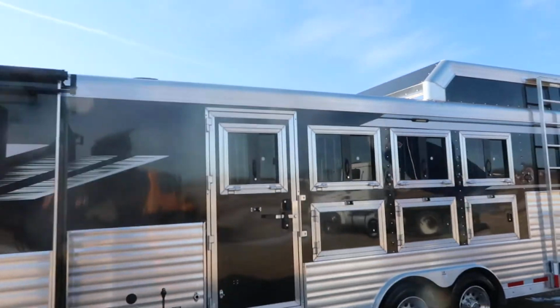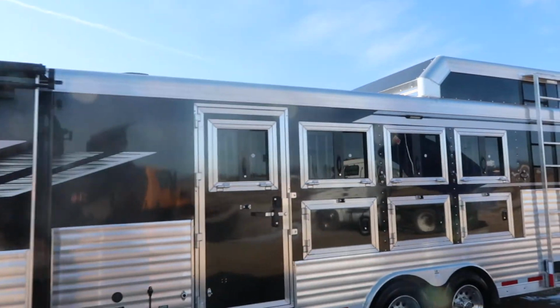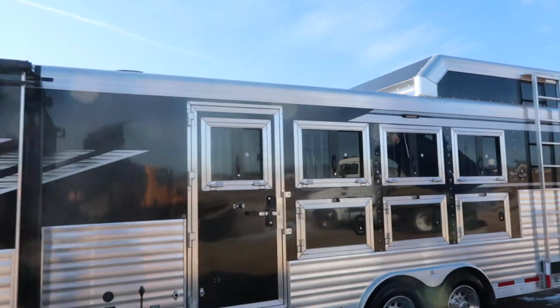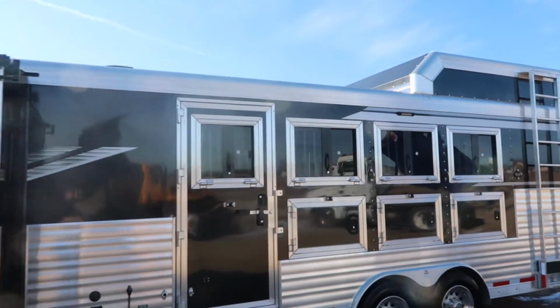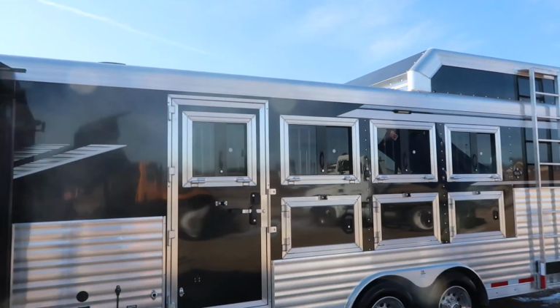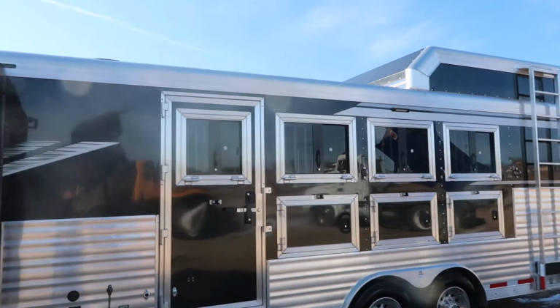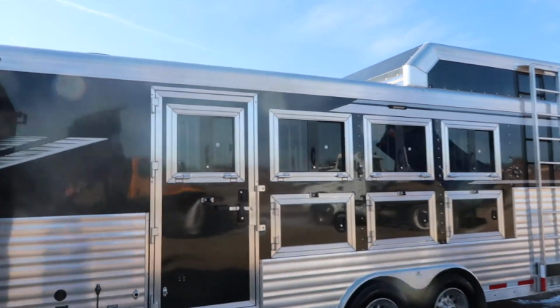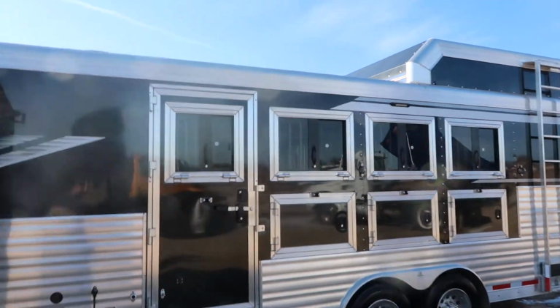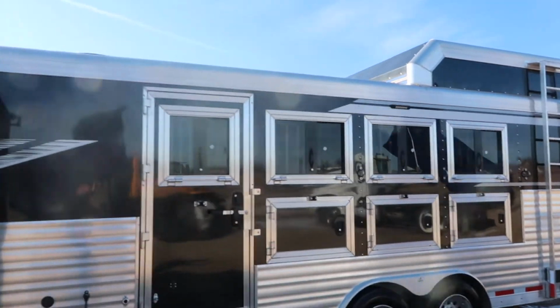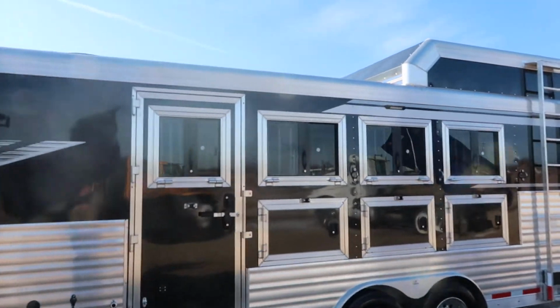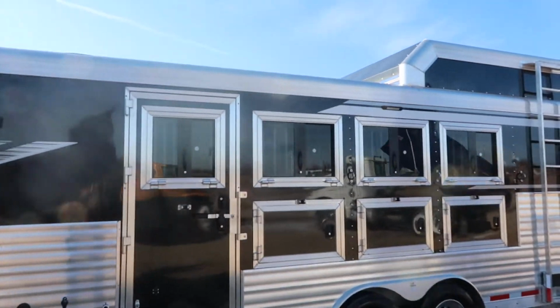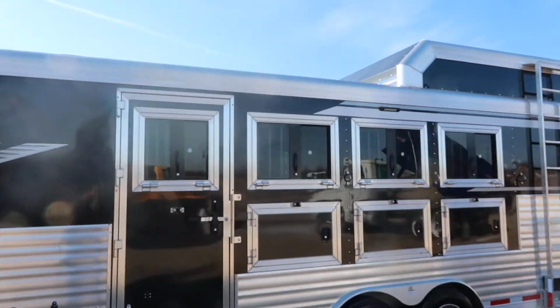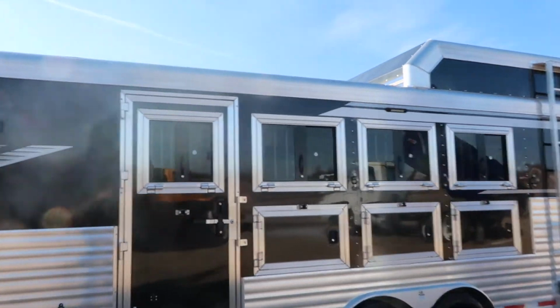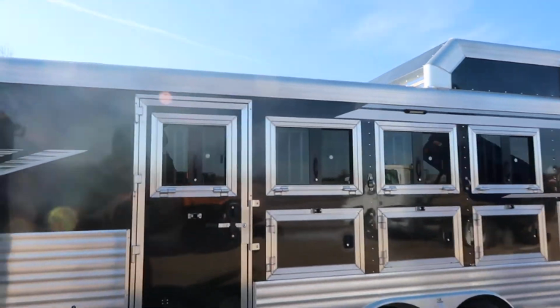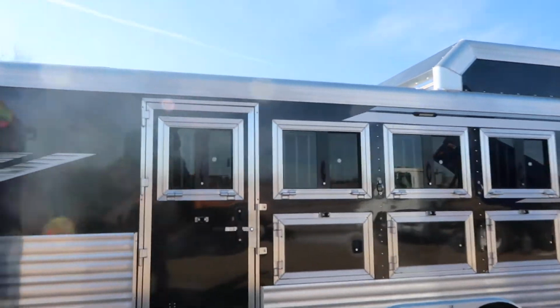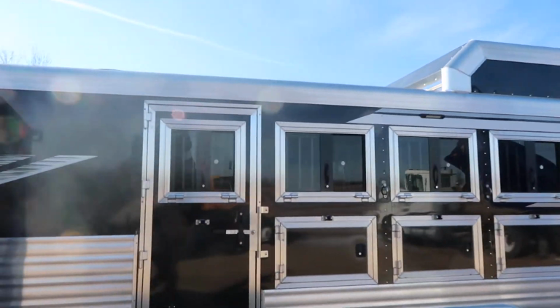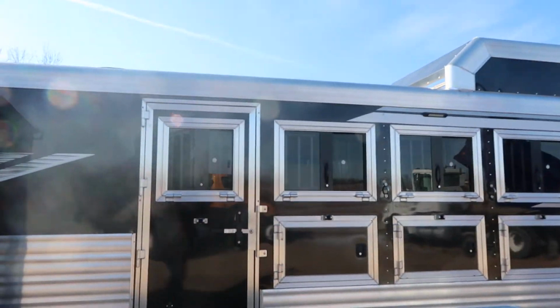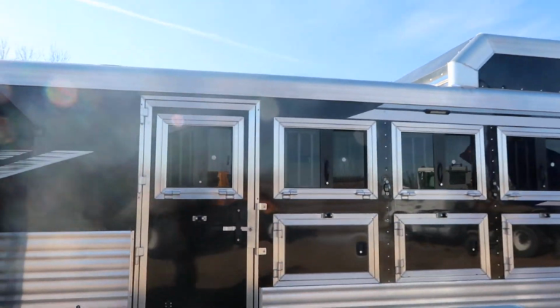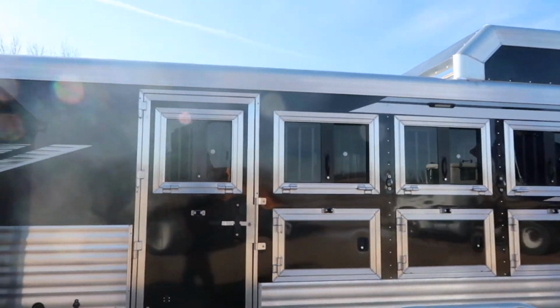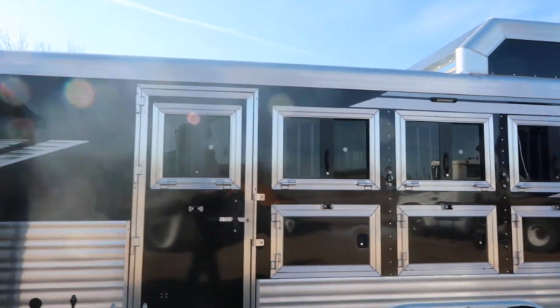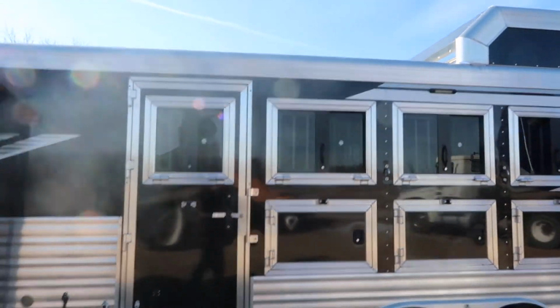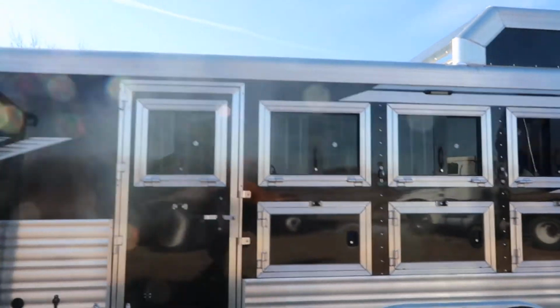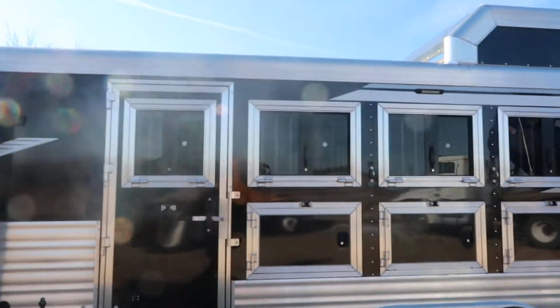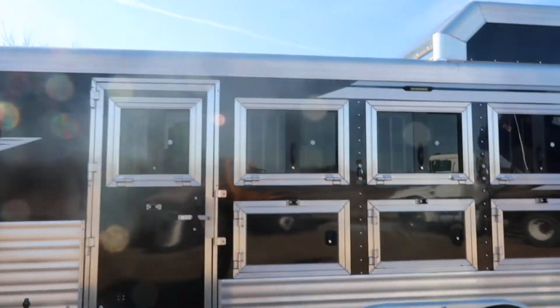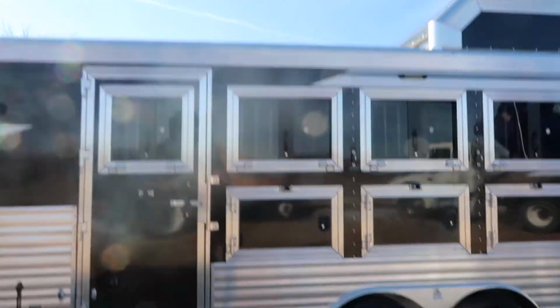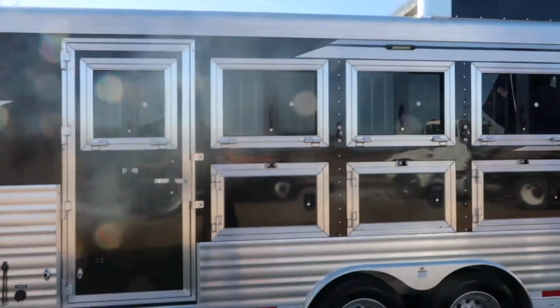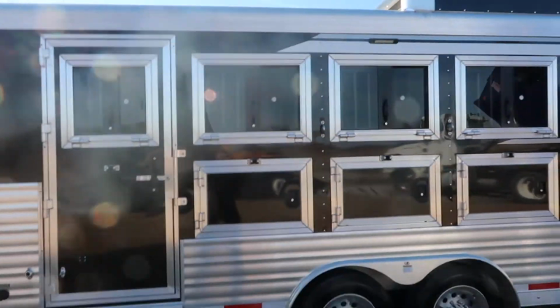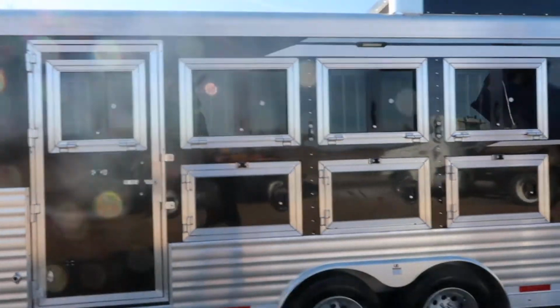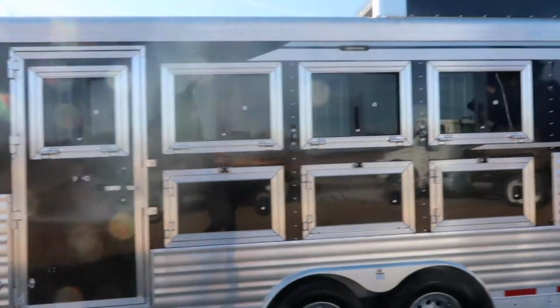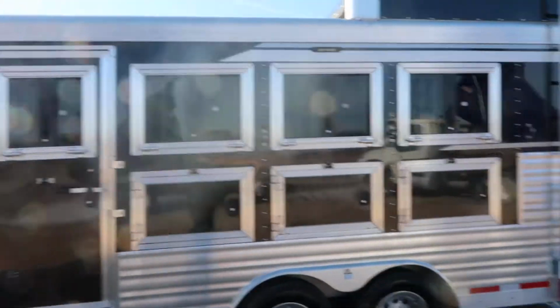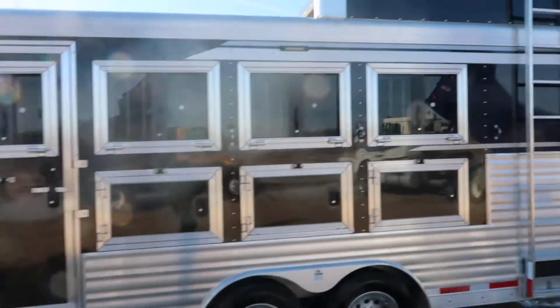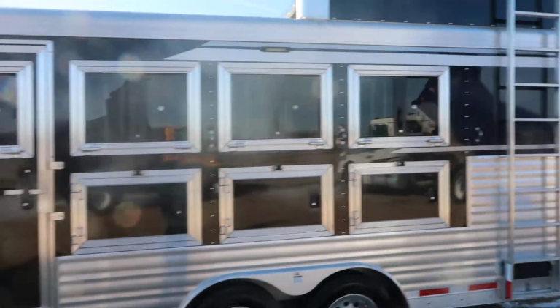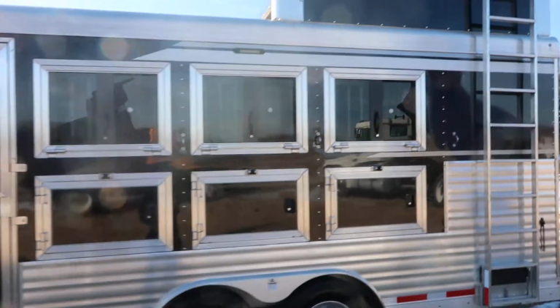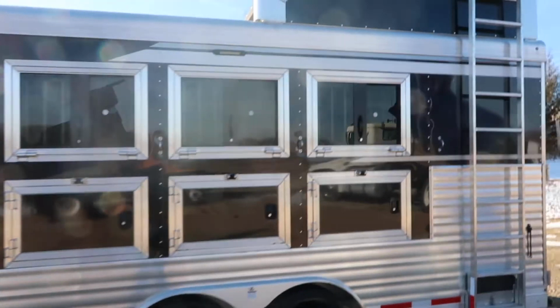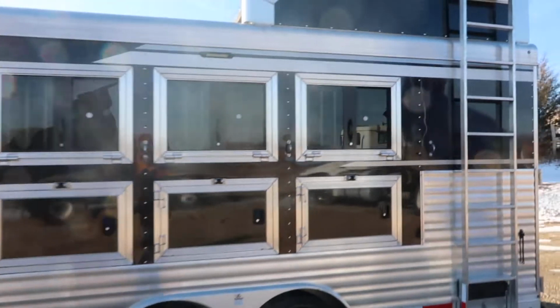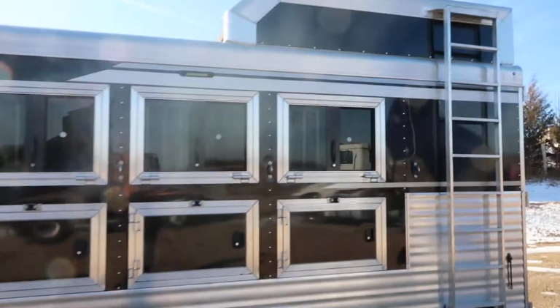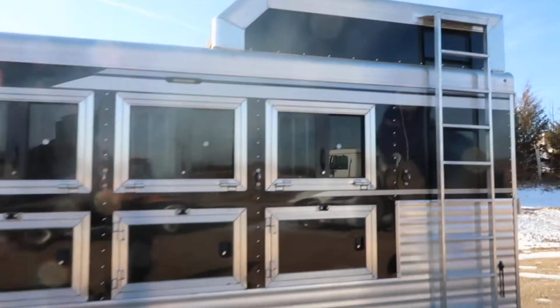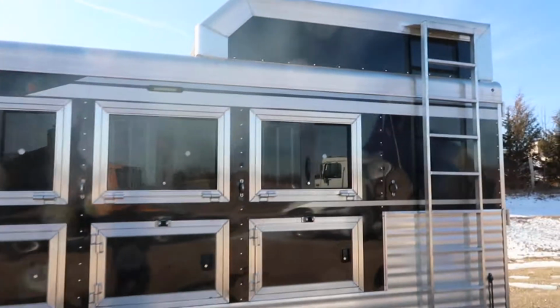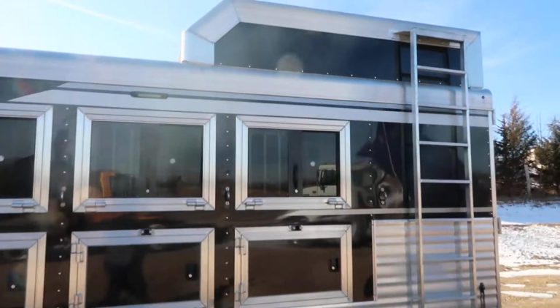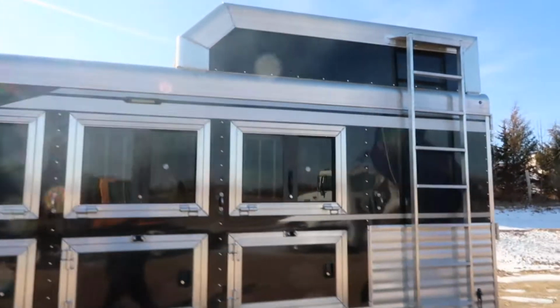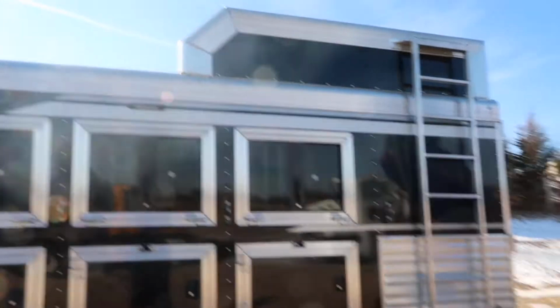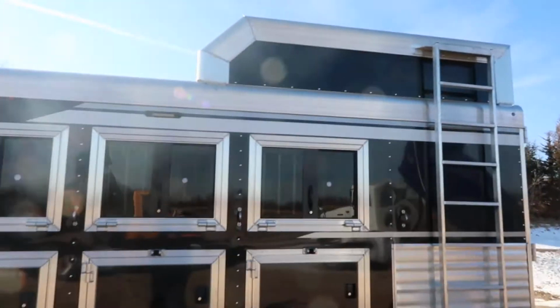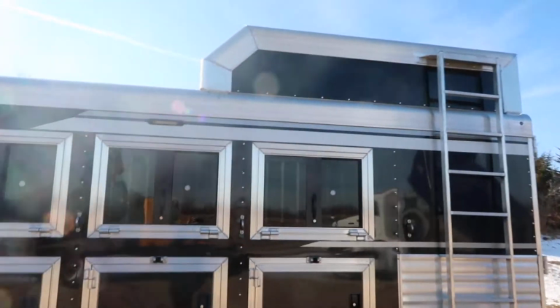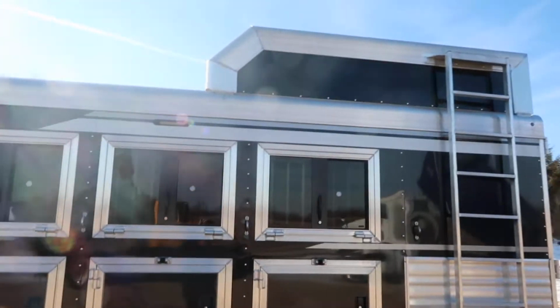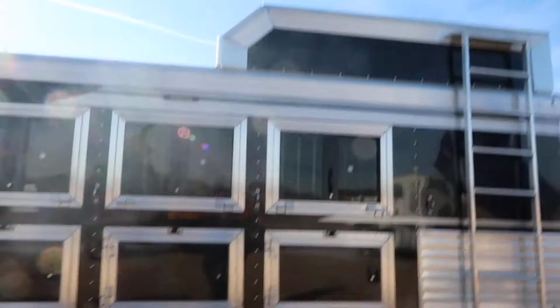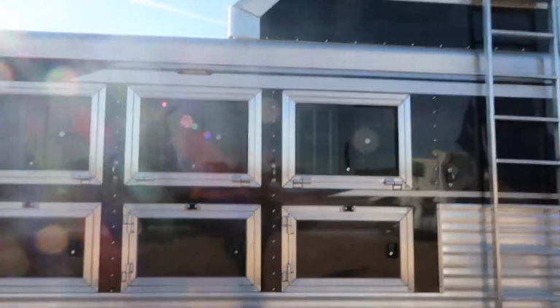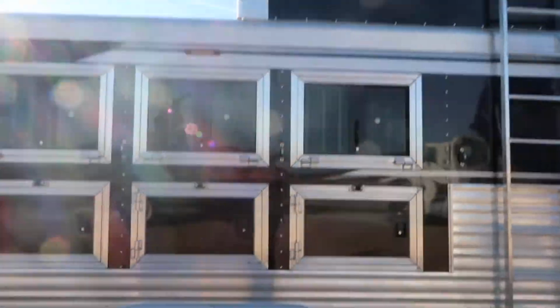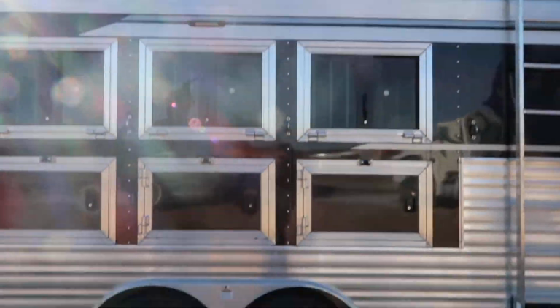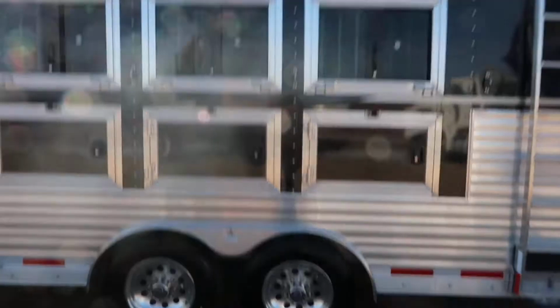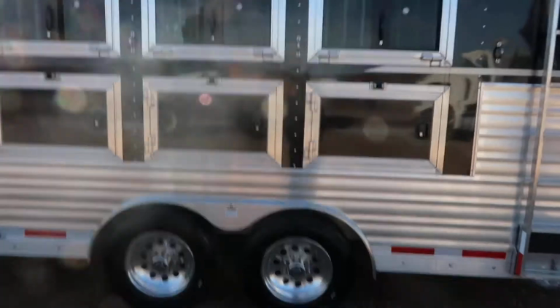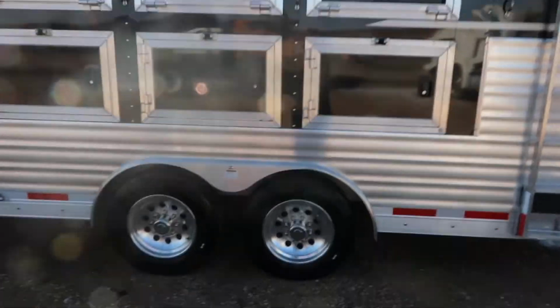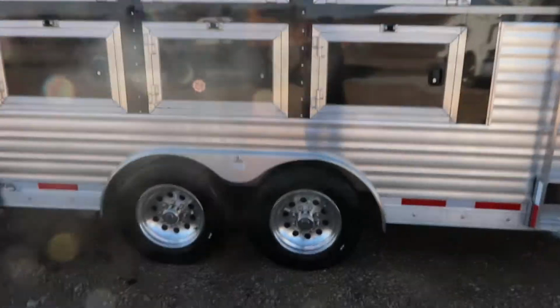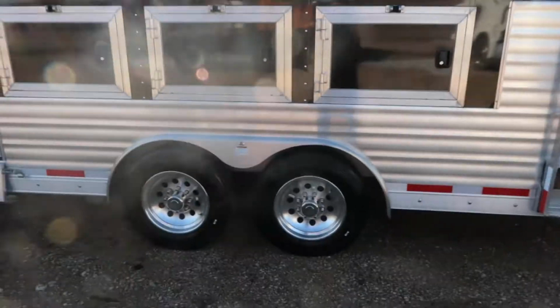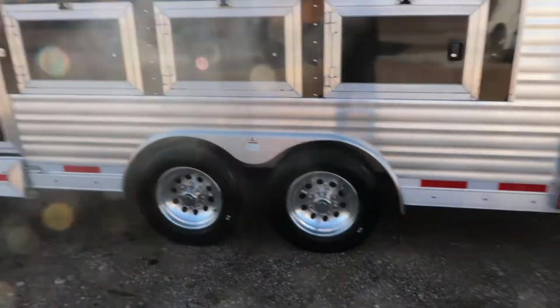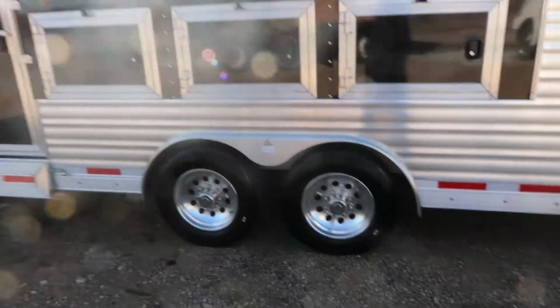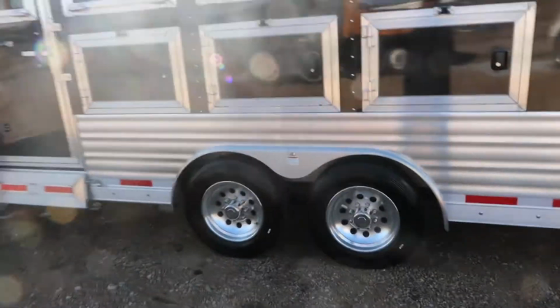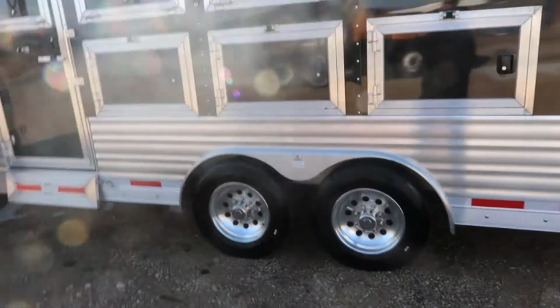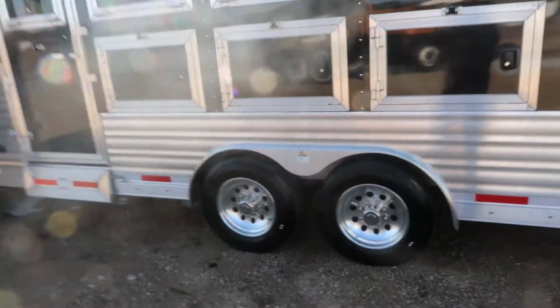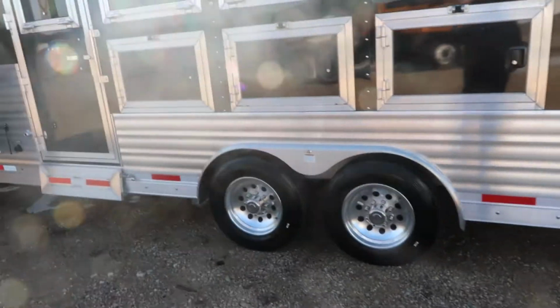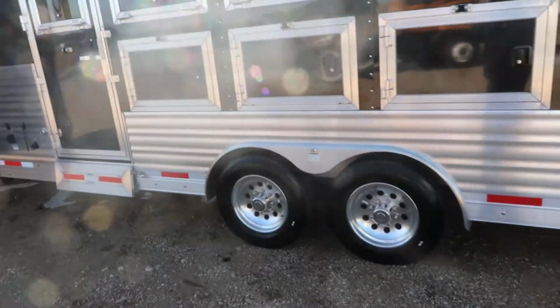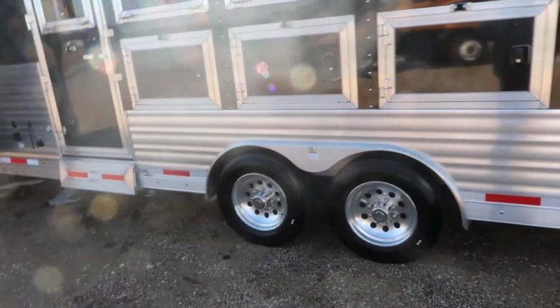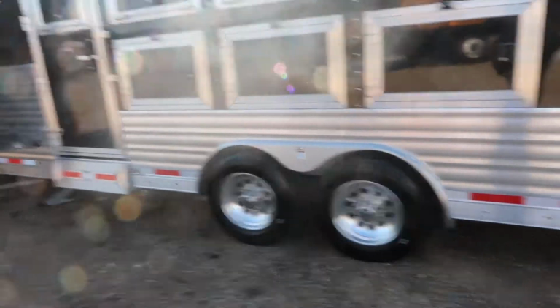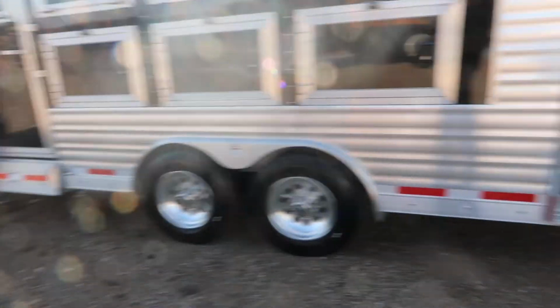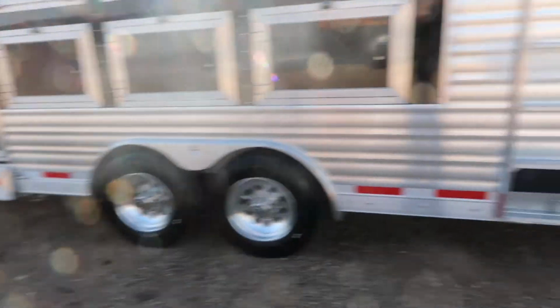Four horse, drops on the head and tail. Hay rack, 17.5 tires and wheels.